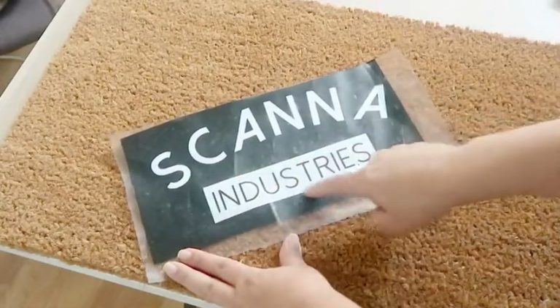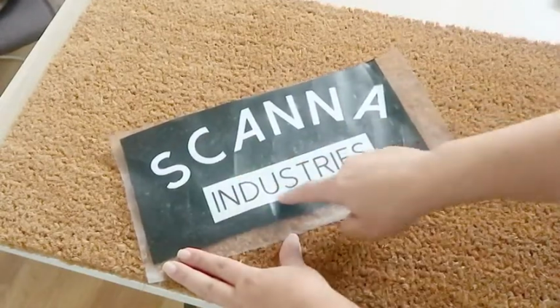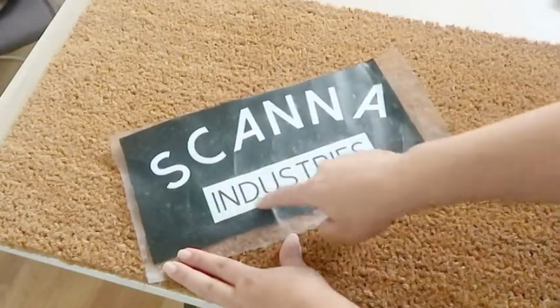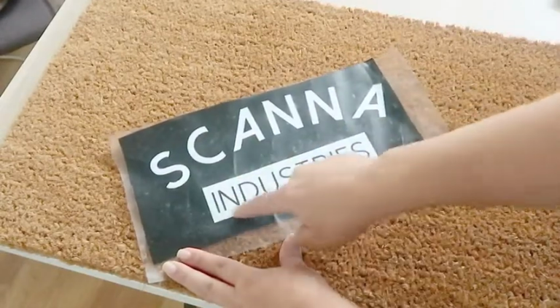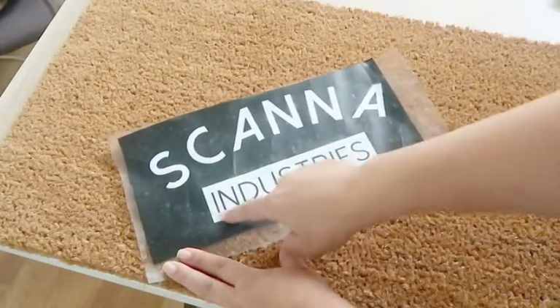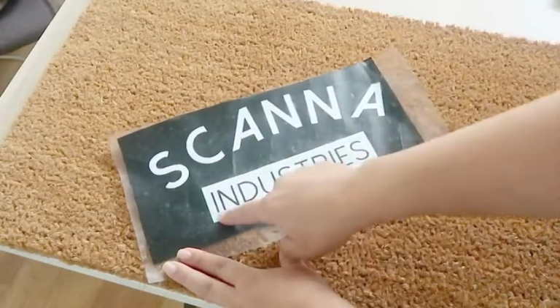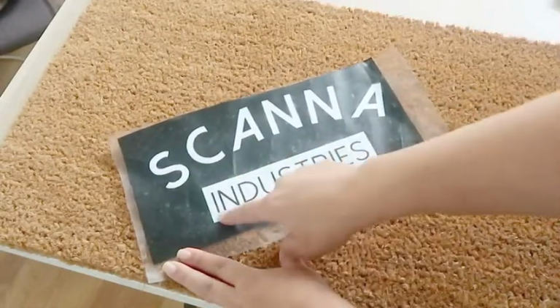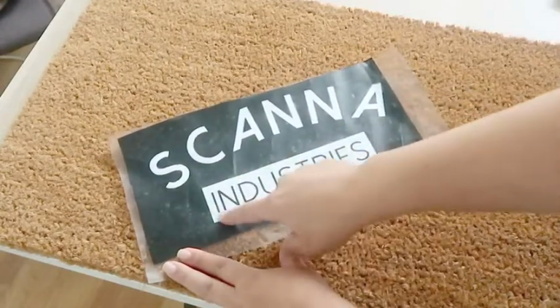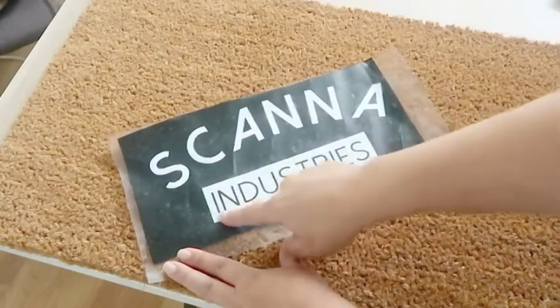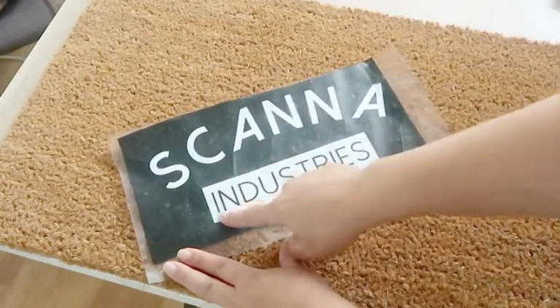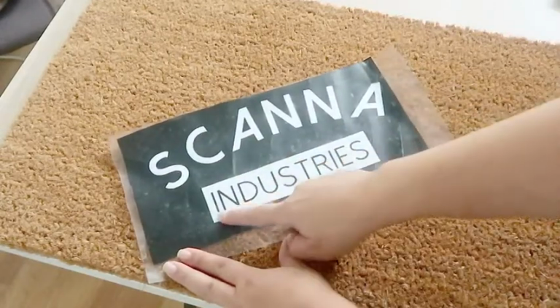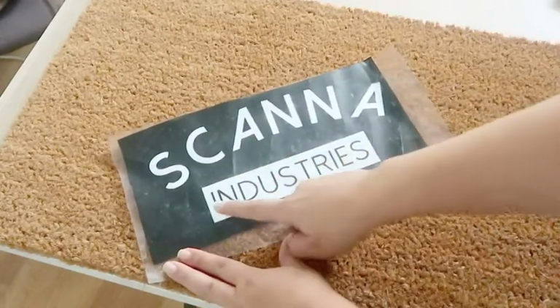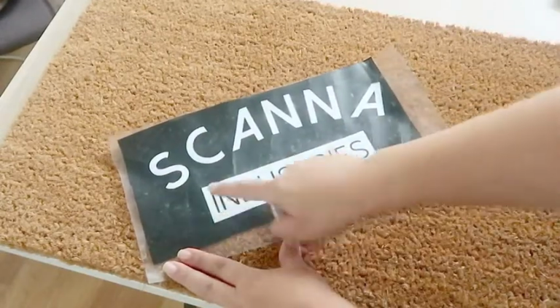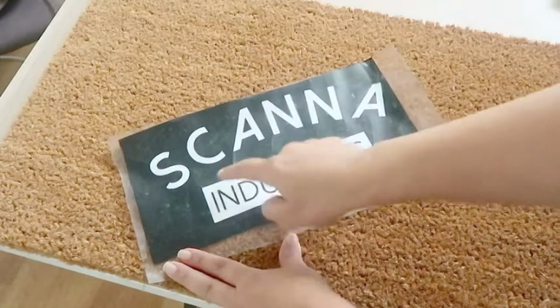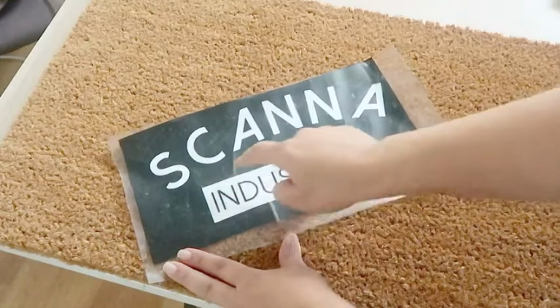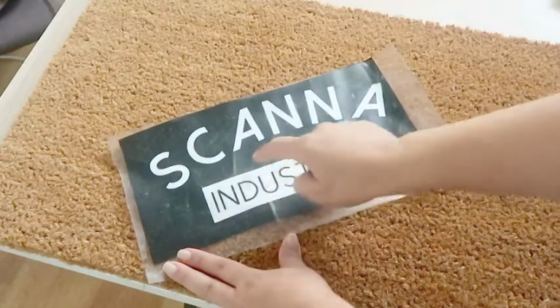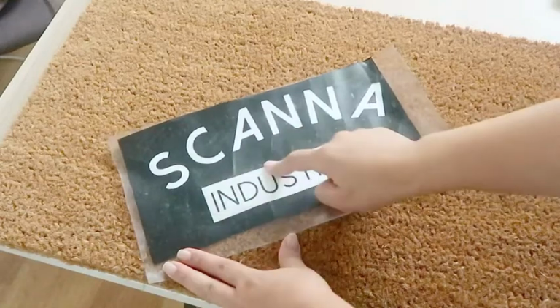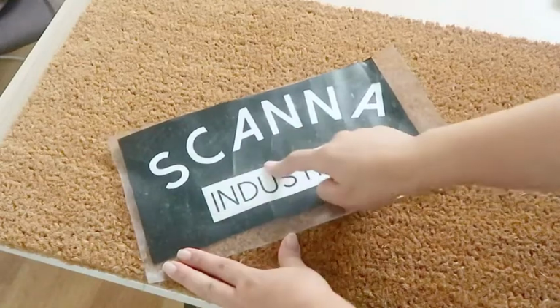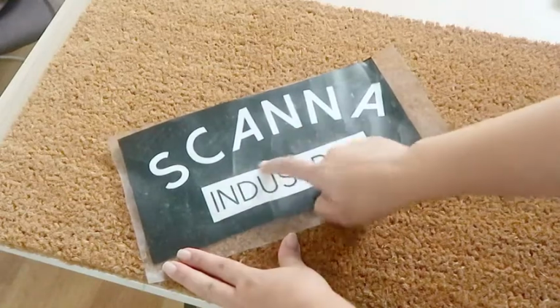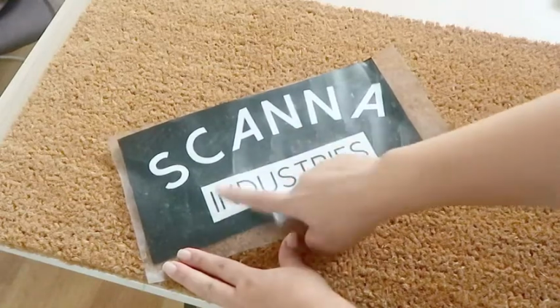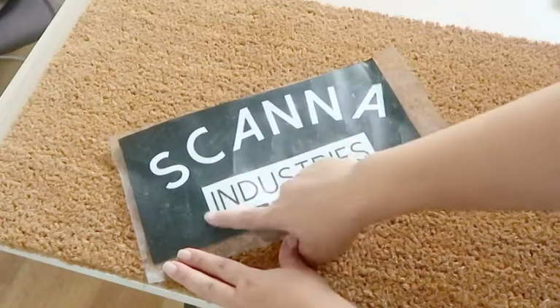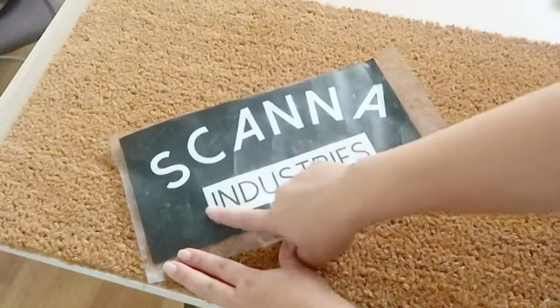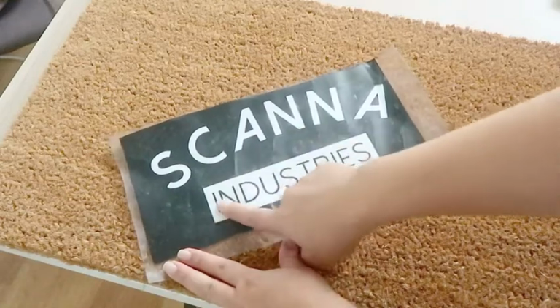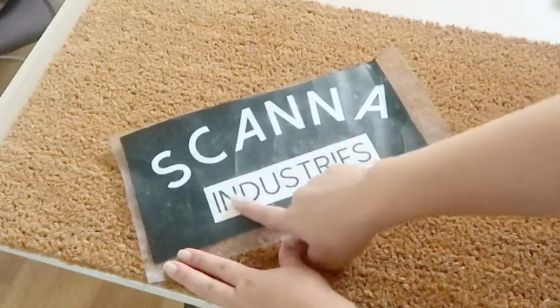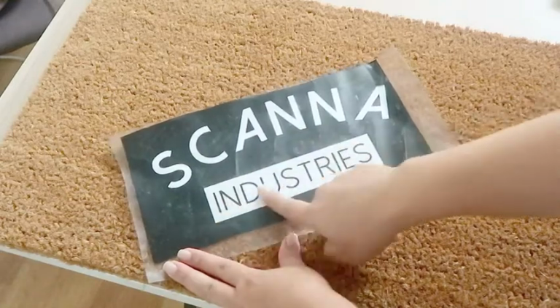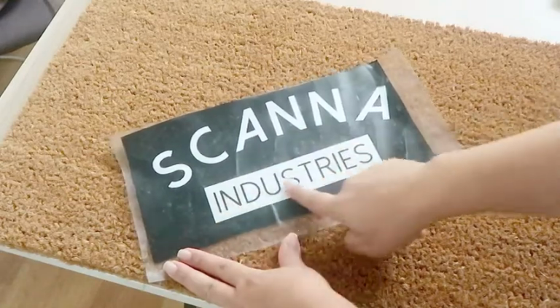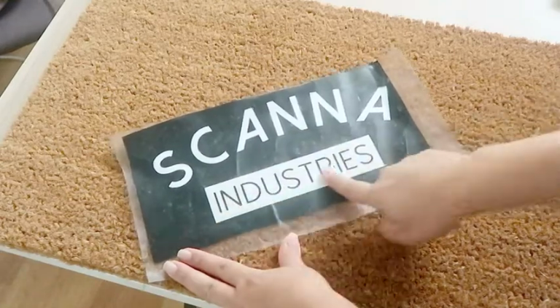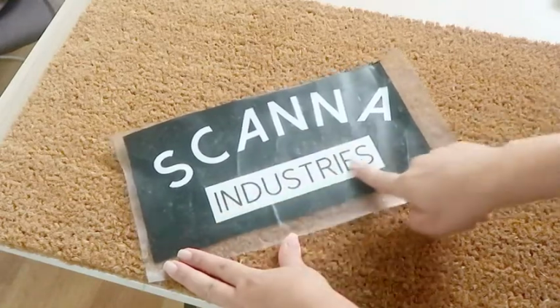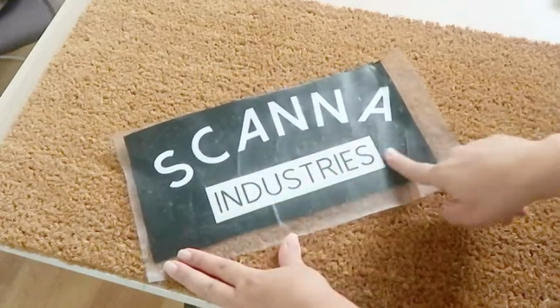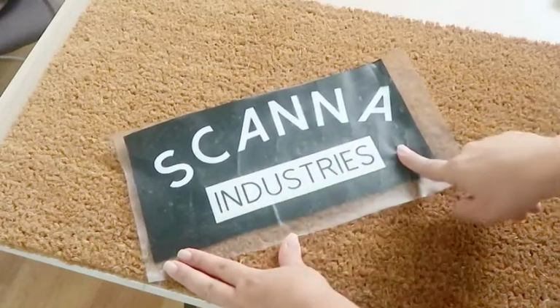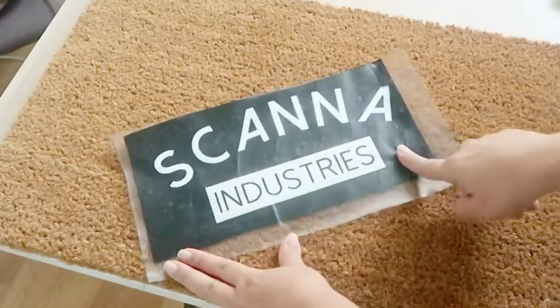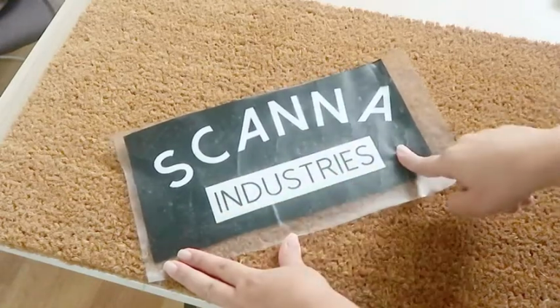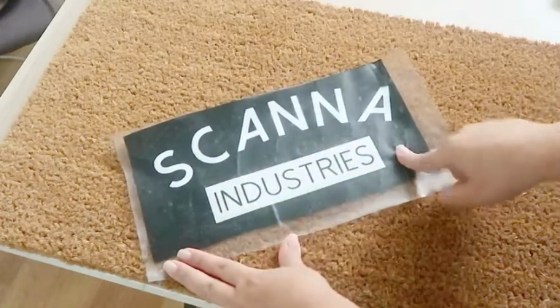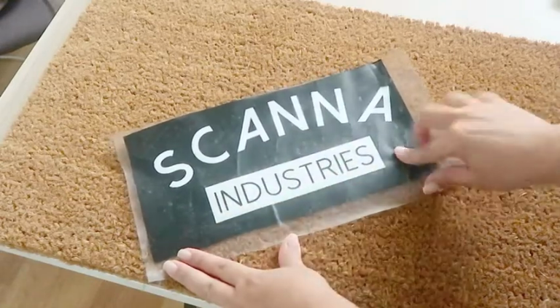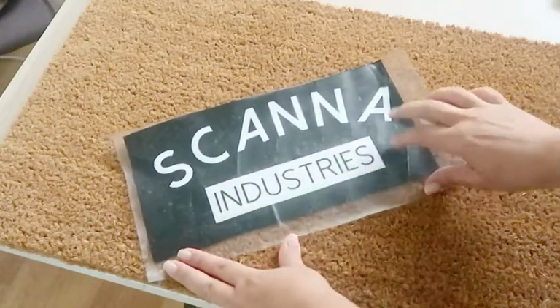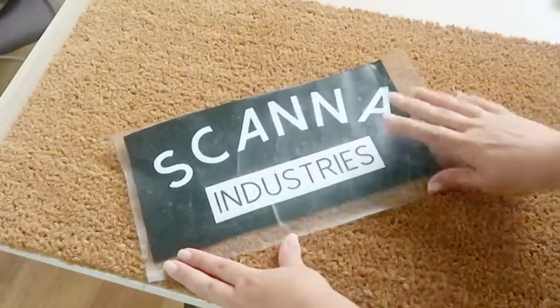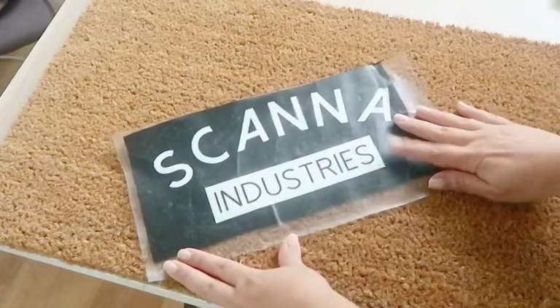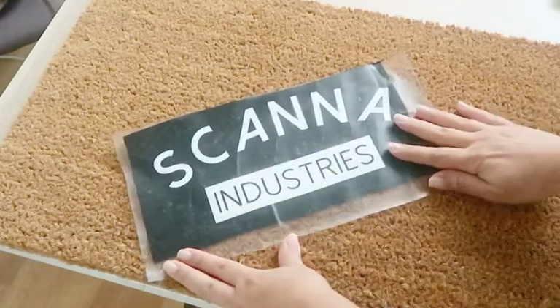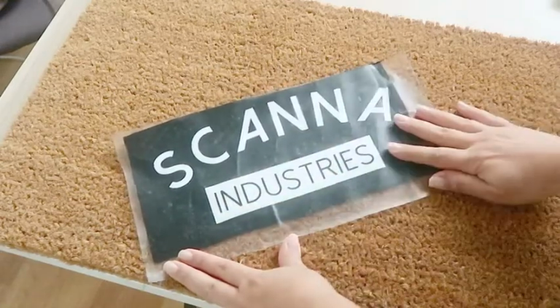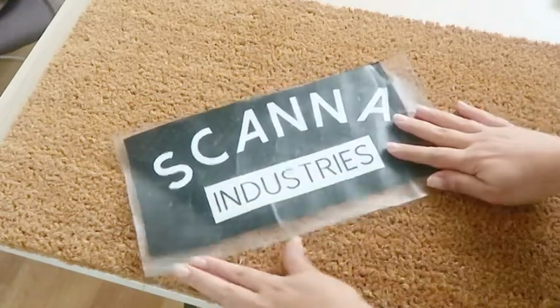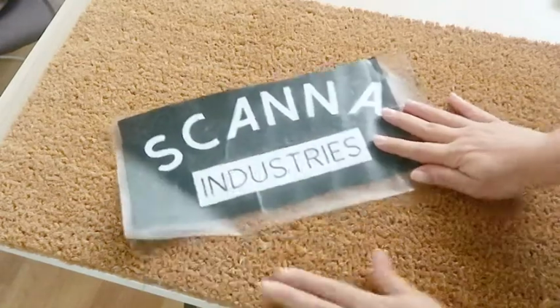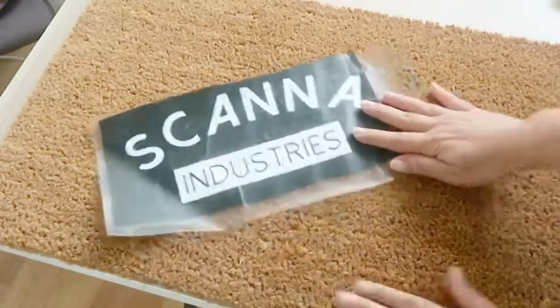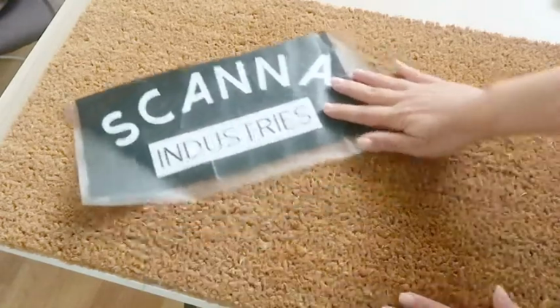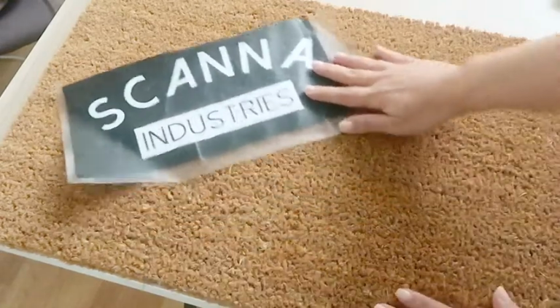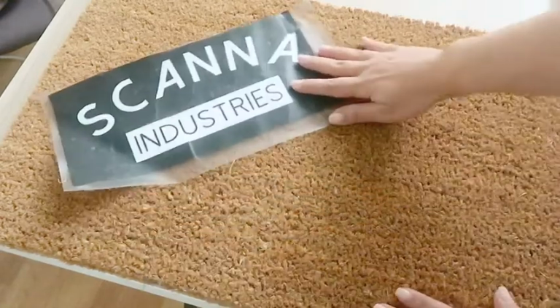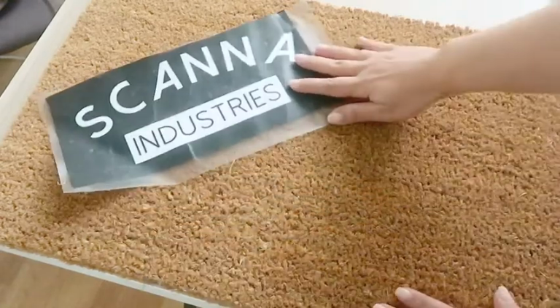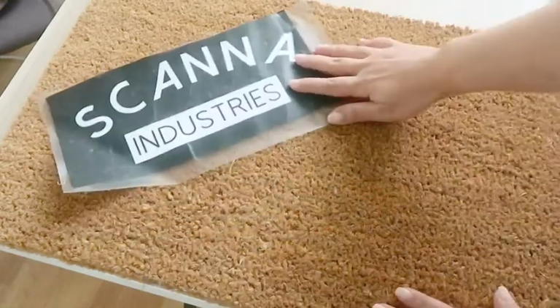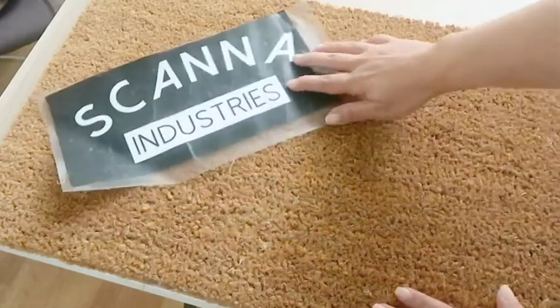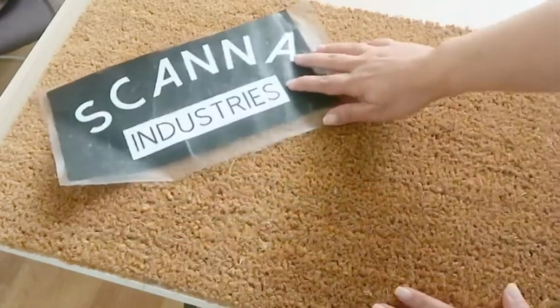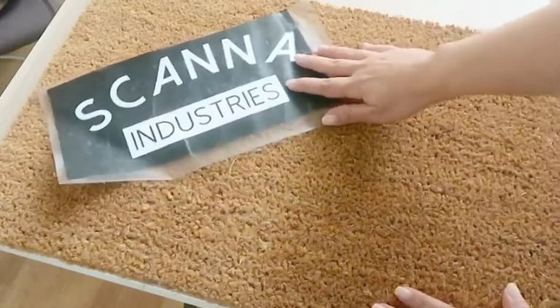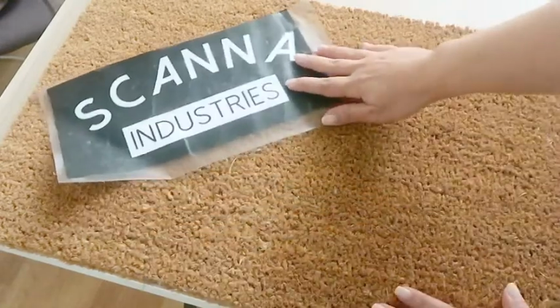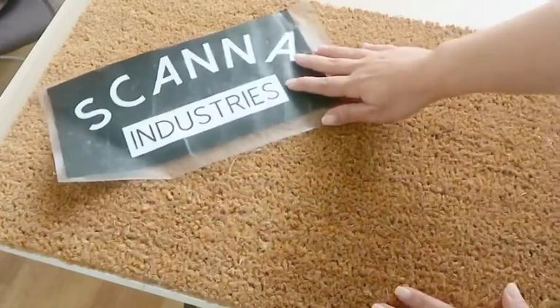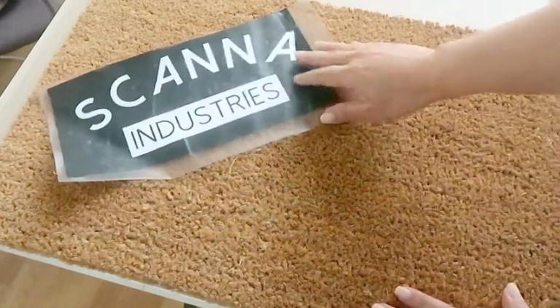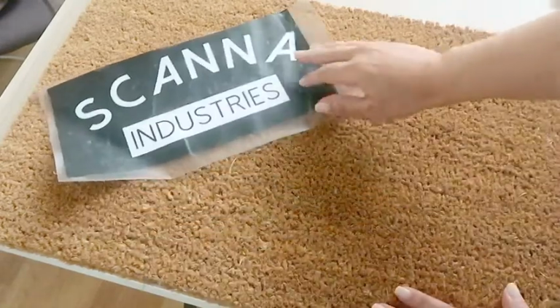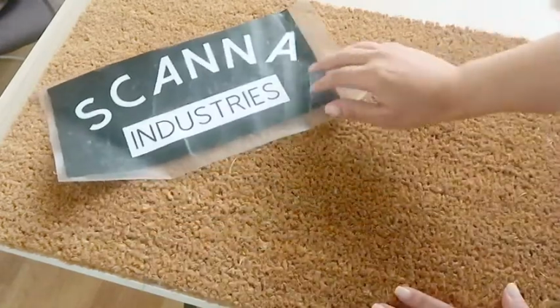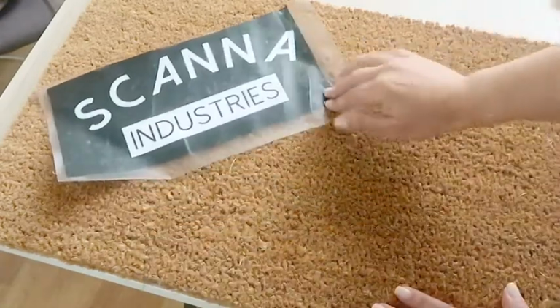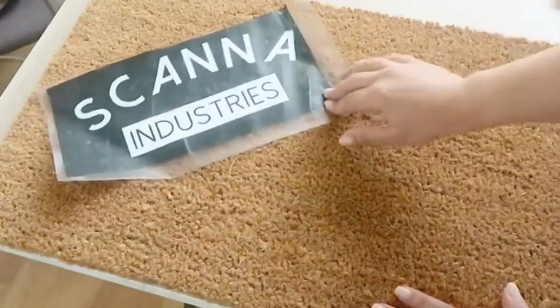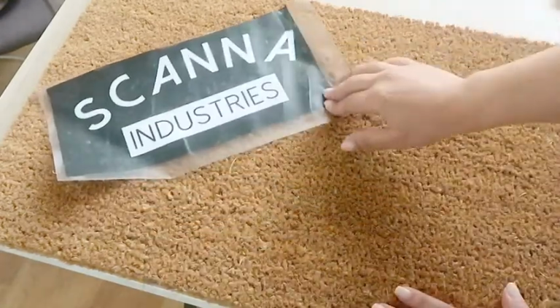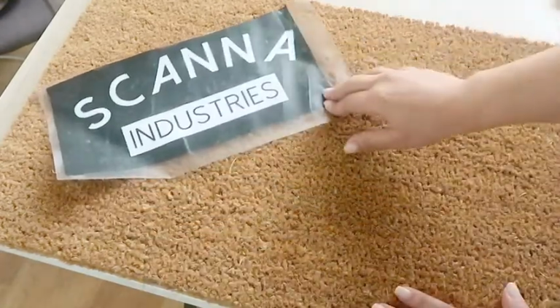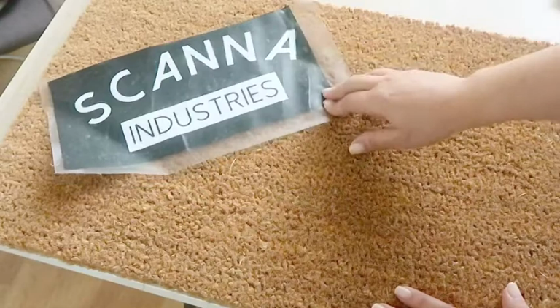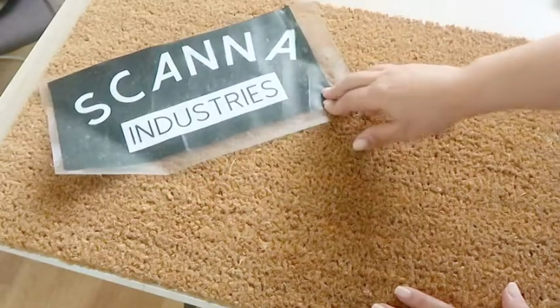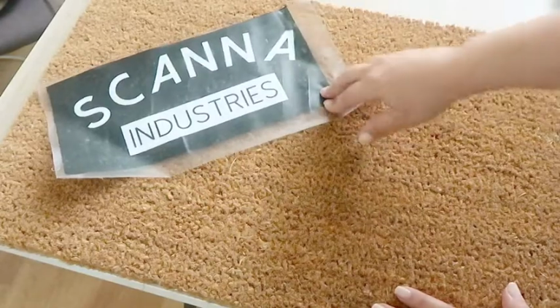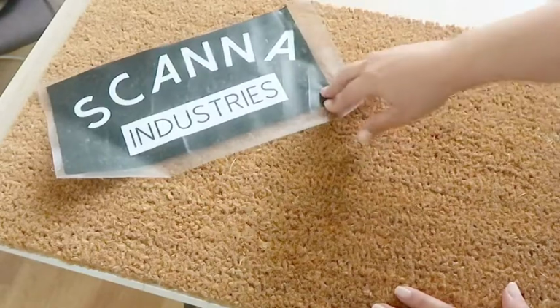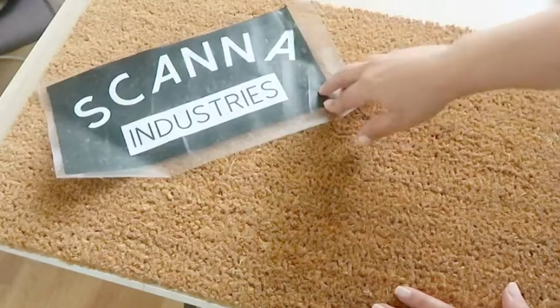I weeded out the areas that I wanted to be painted and I used contact paper instead of transfer tape, which I found to be too sticky.